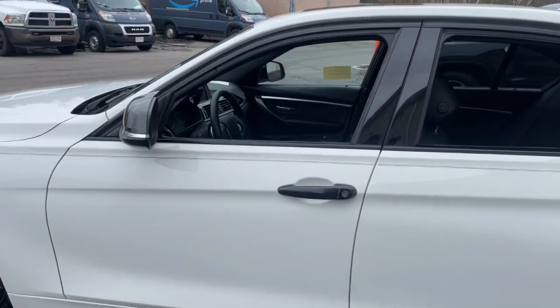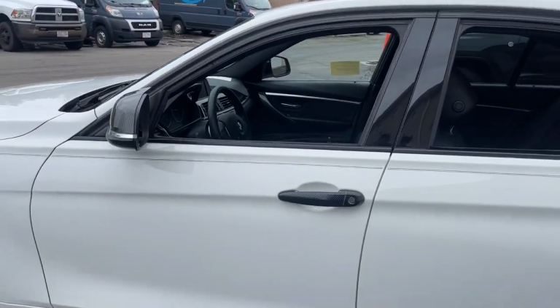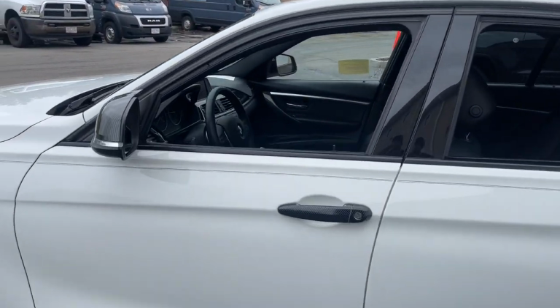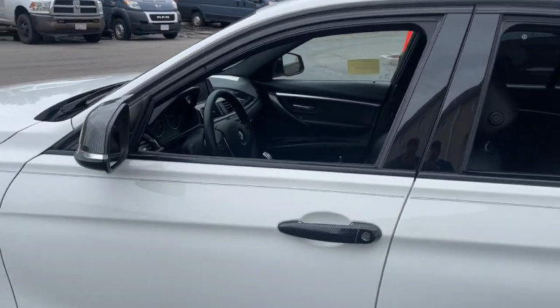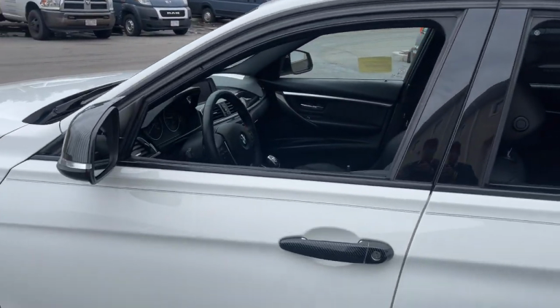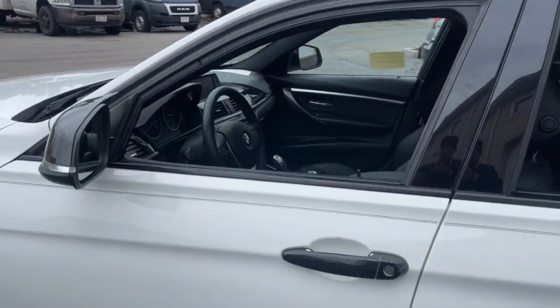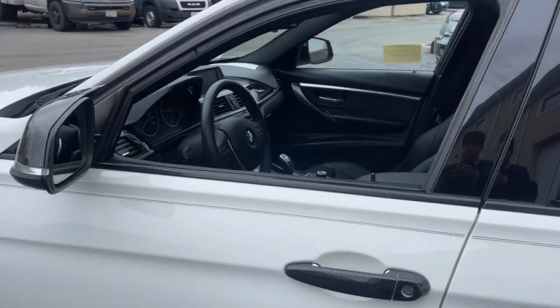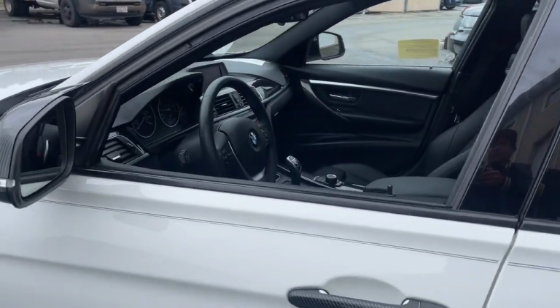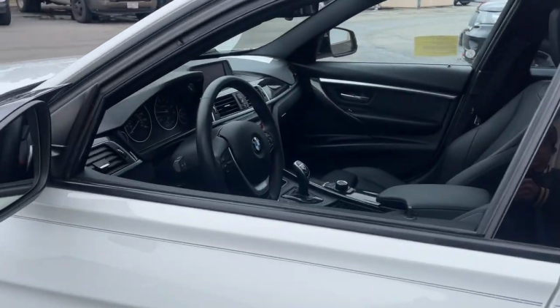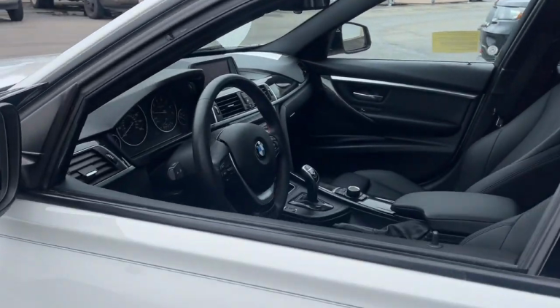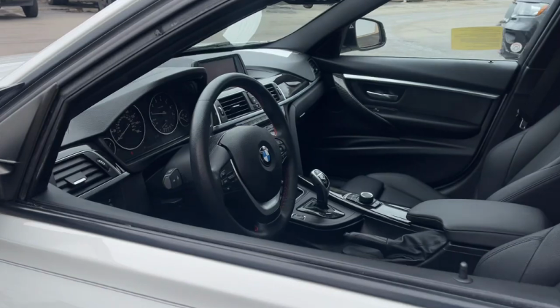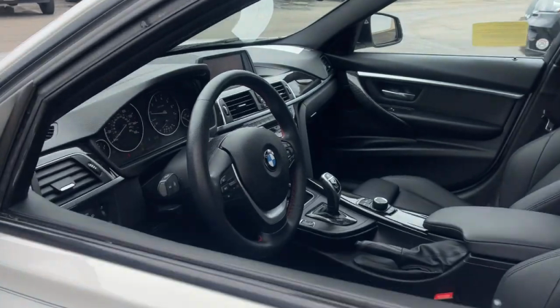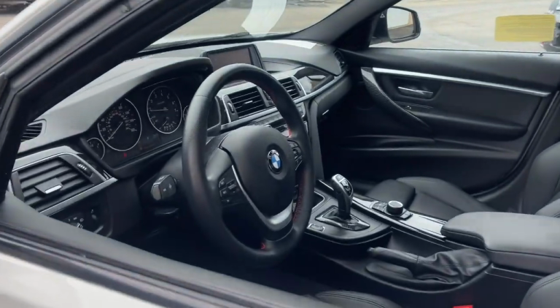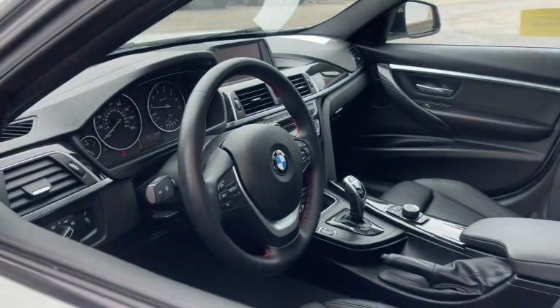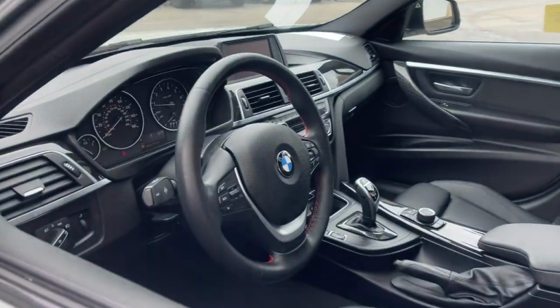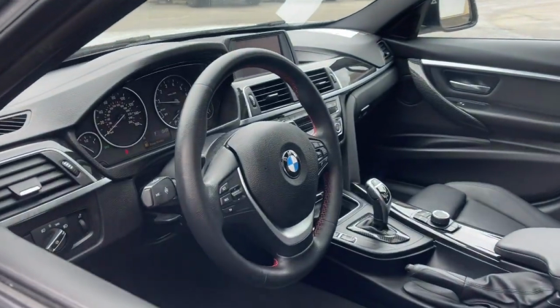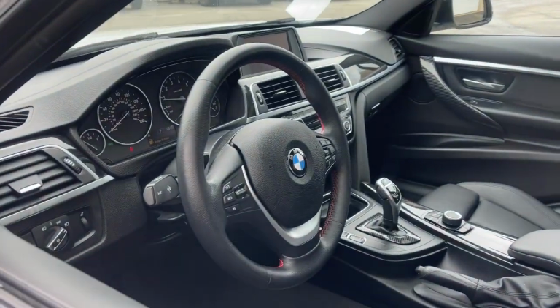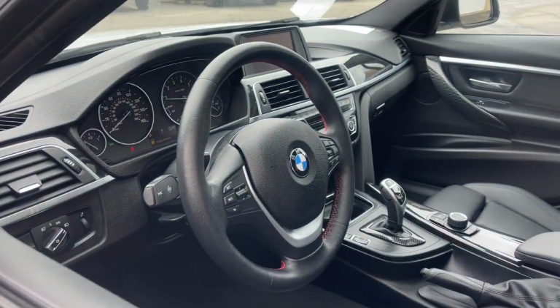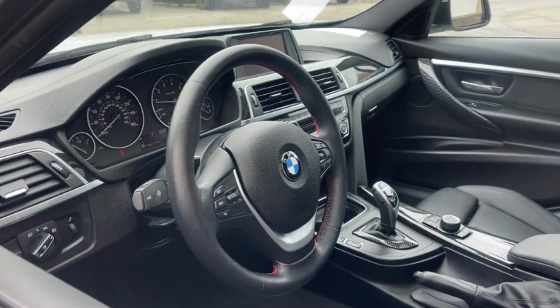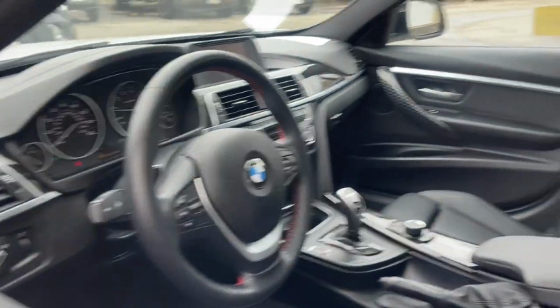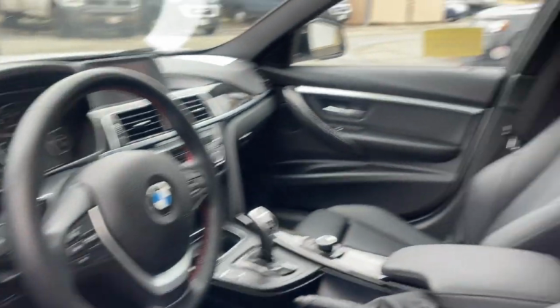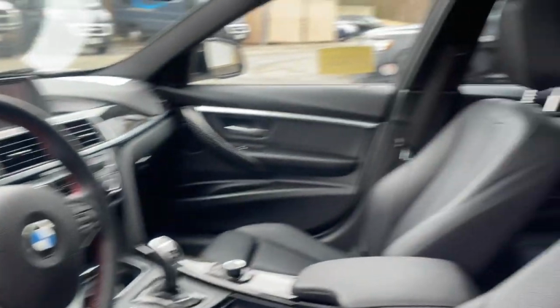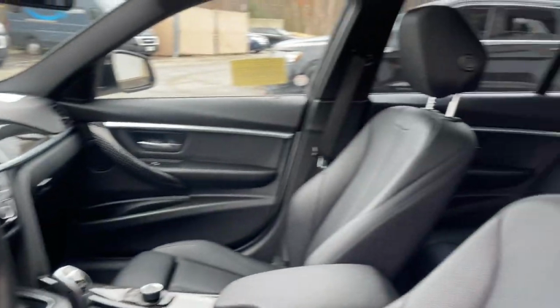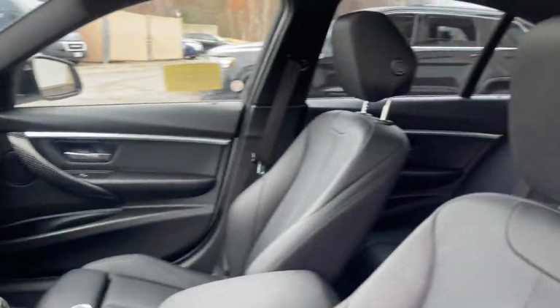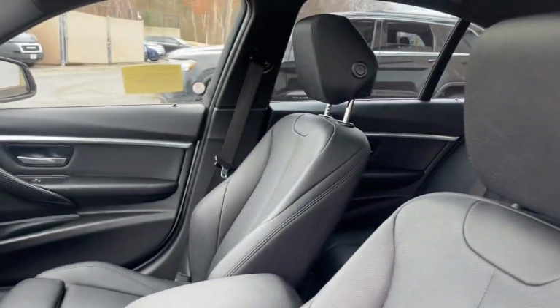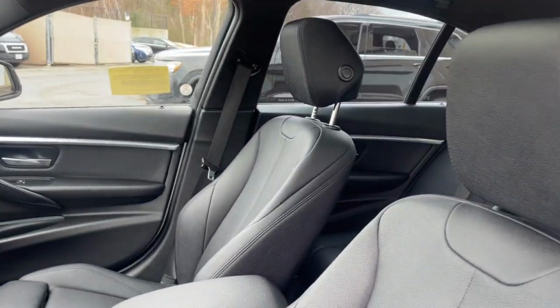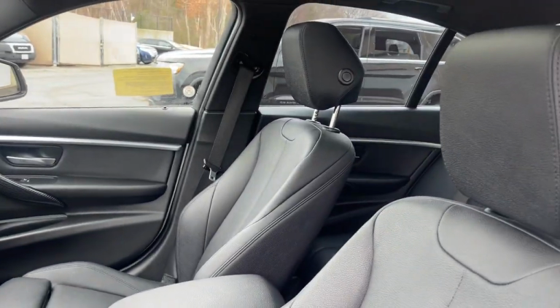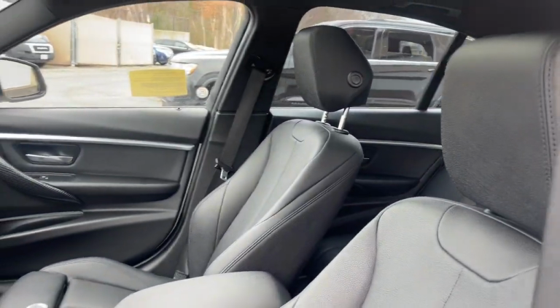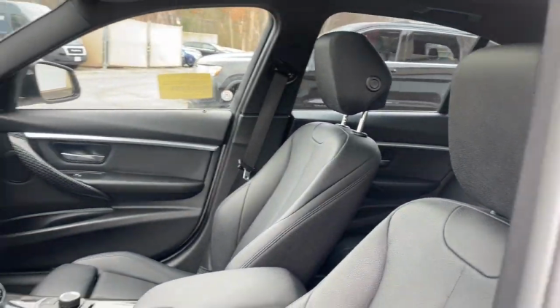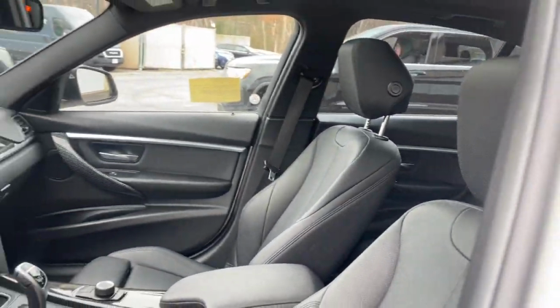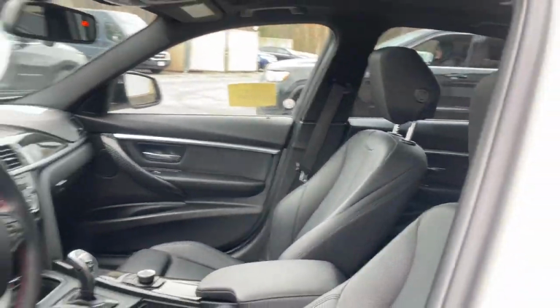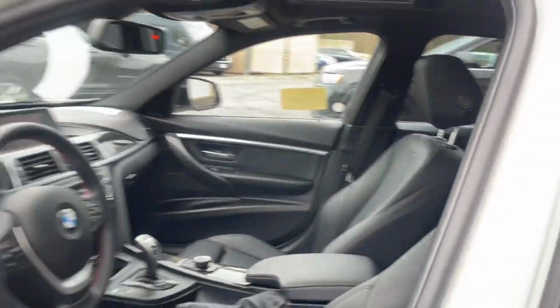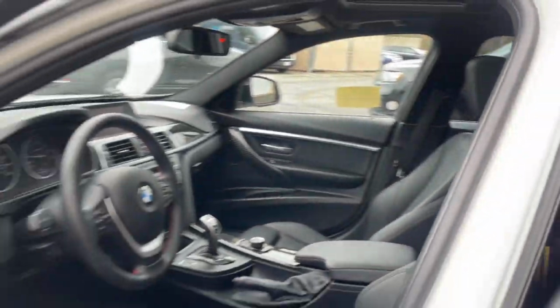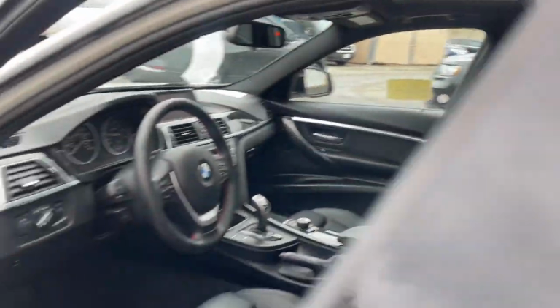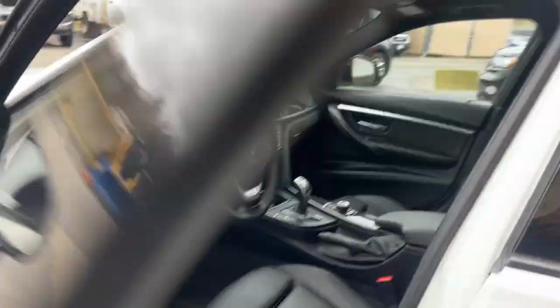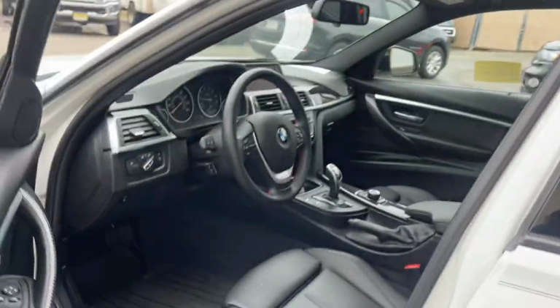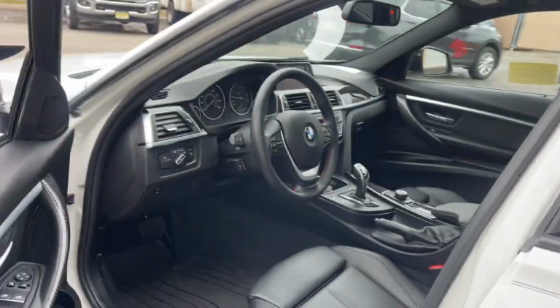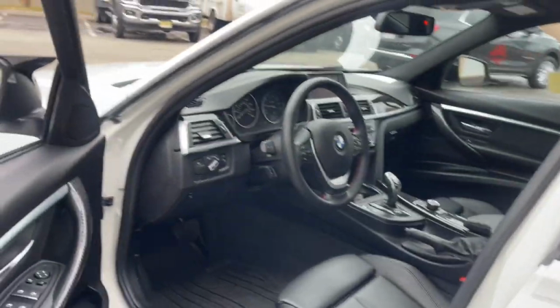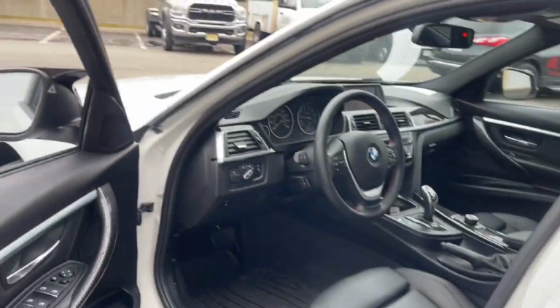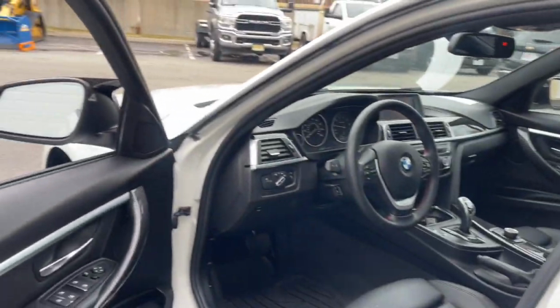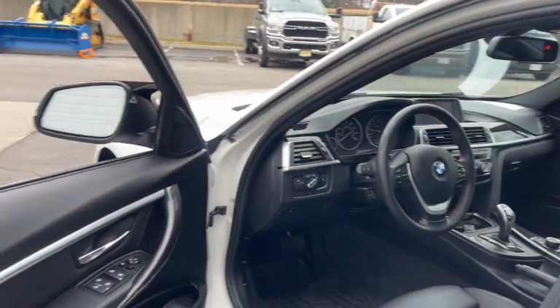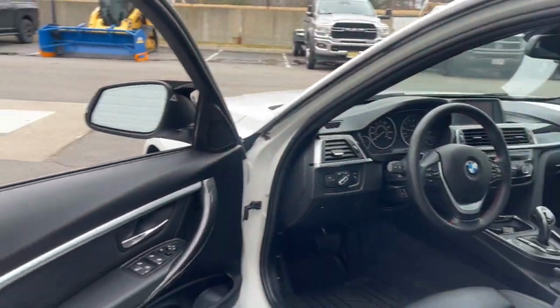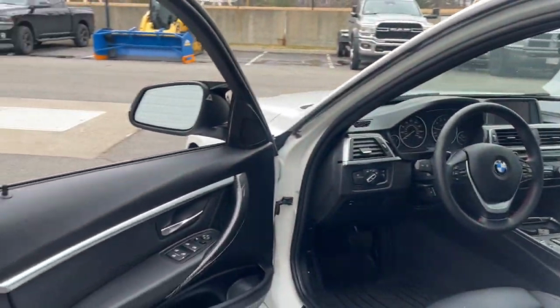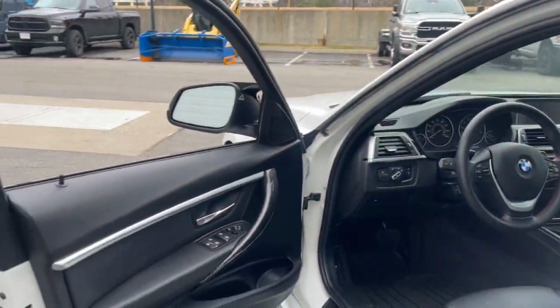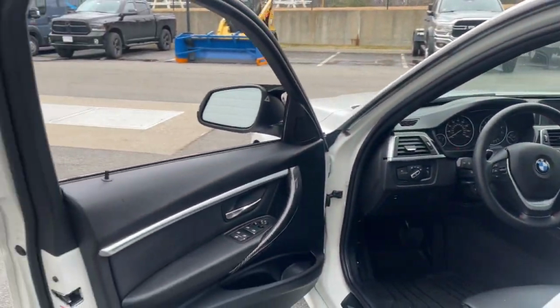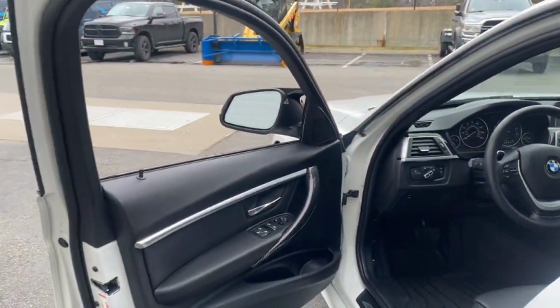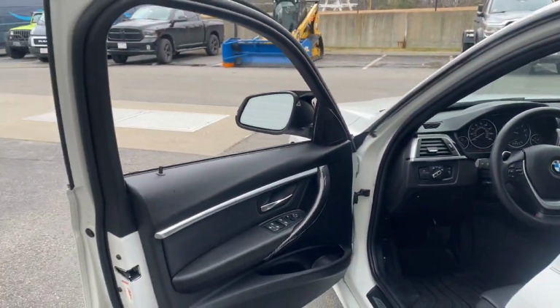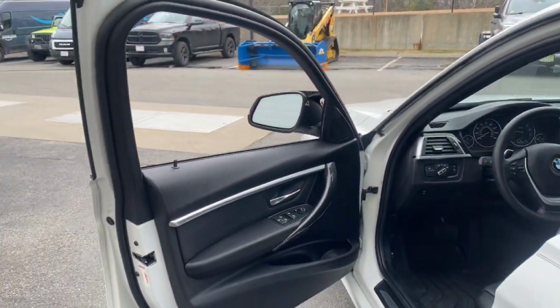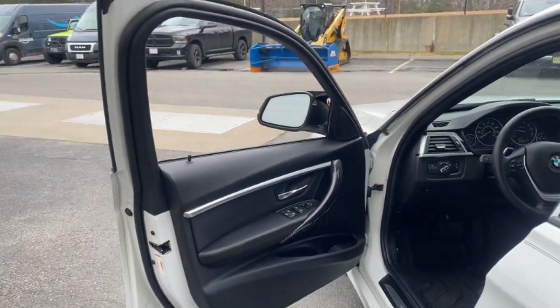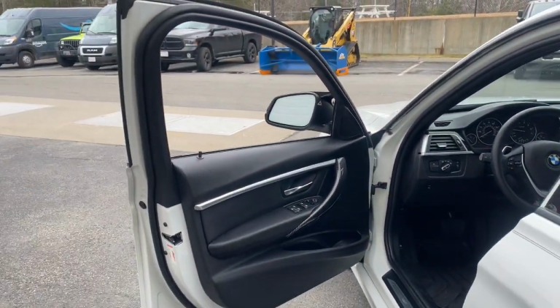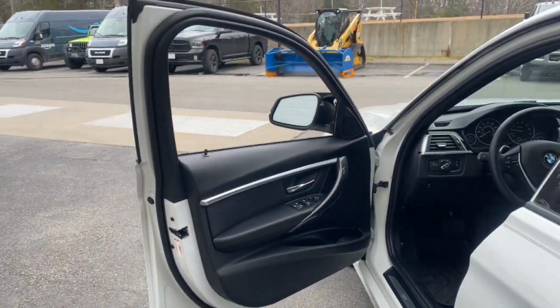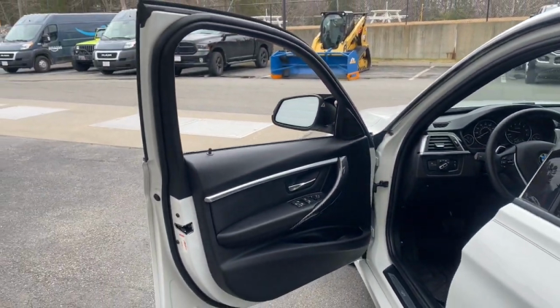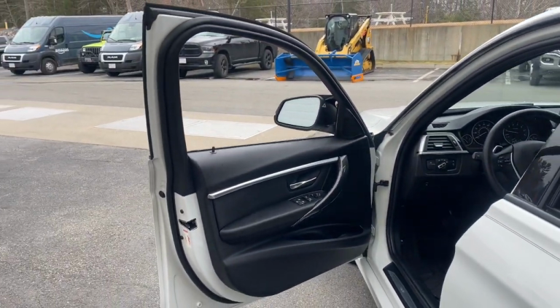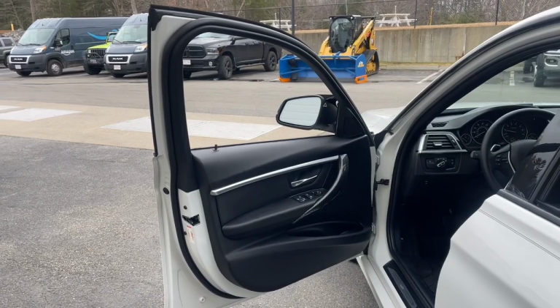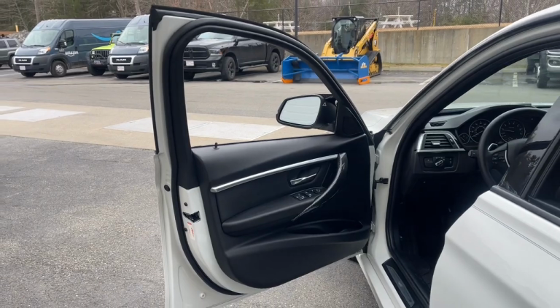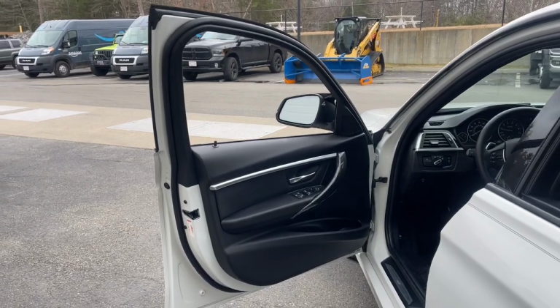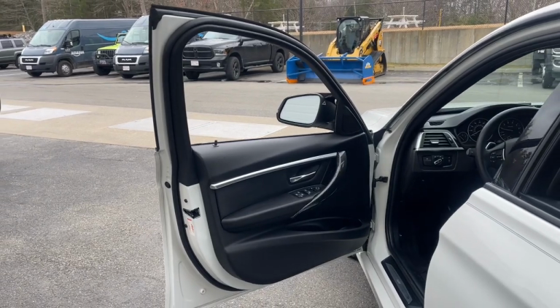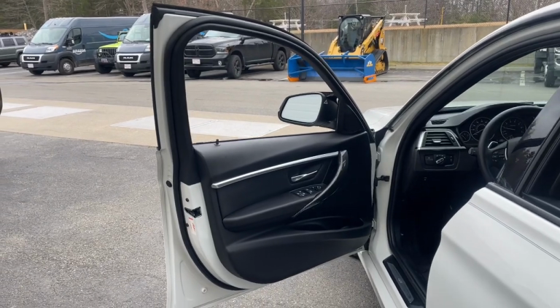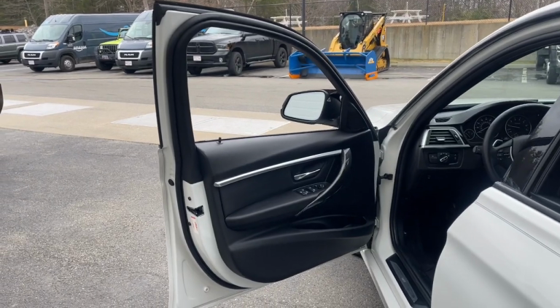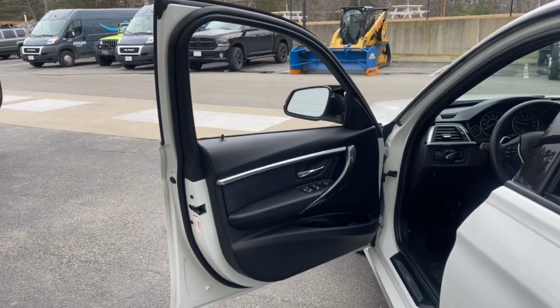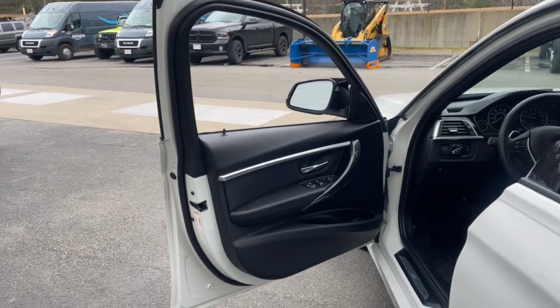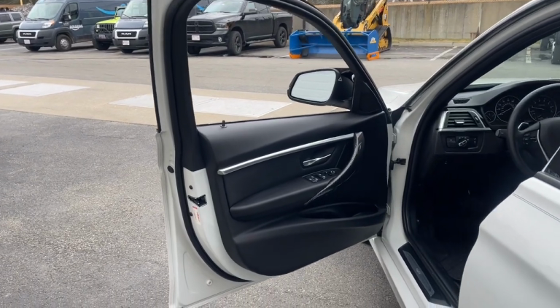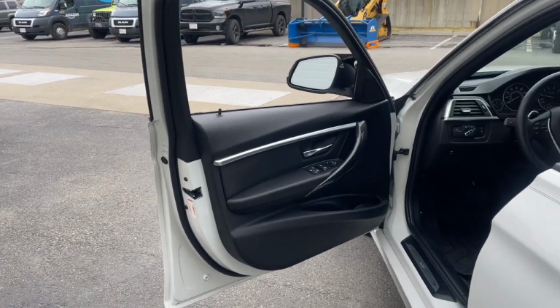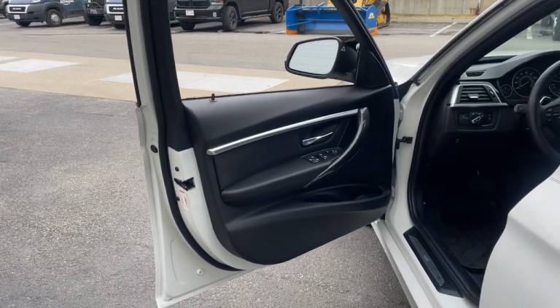Our staff will toss you the keys and give you an outstanding customer experience. These are just some of the great options this vehicle comes with.